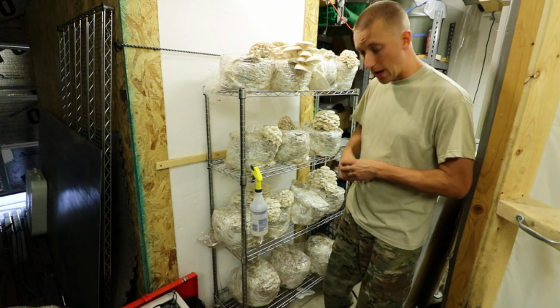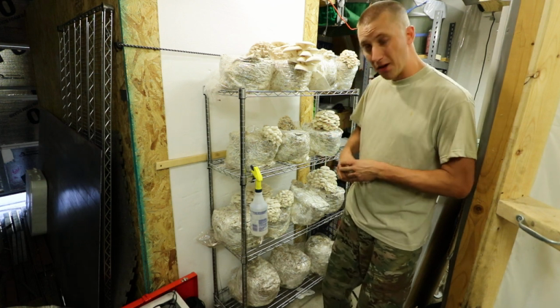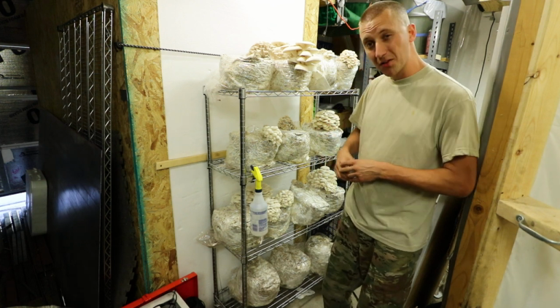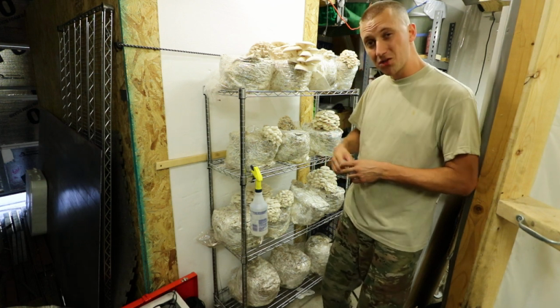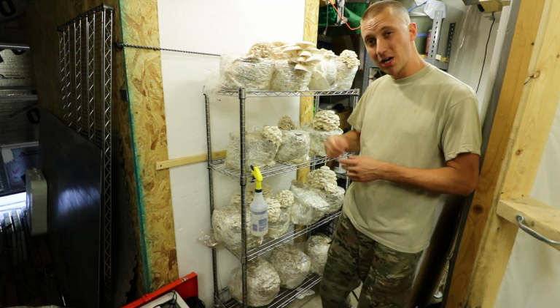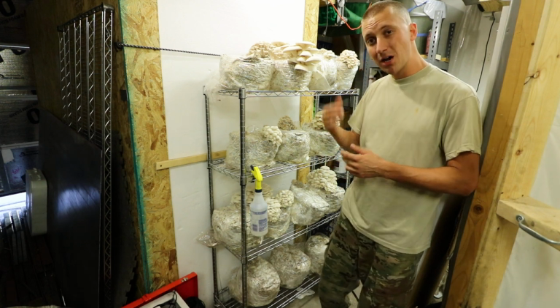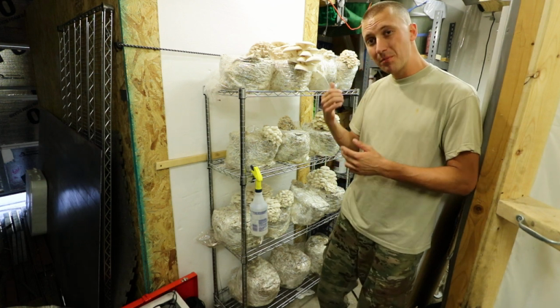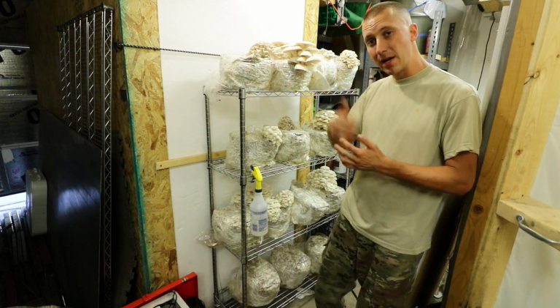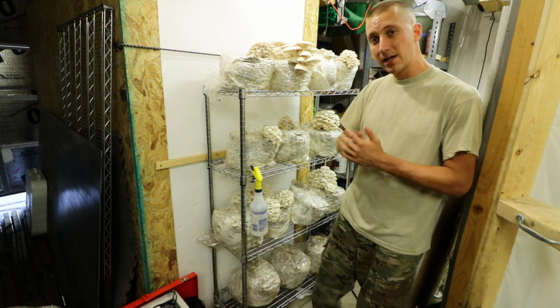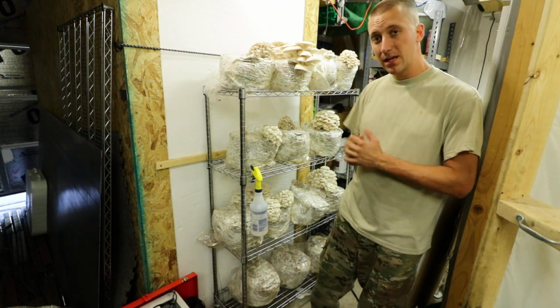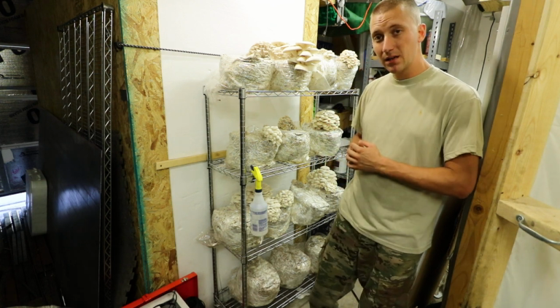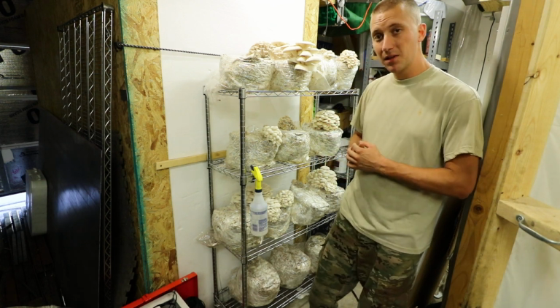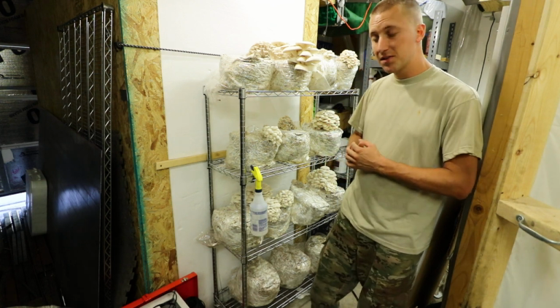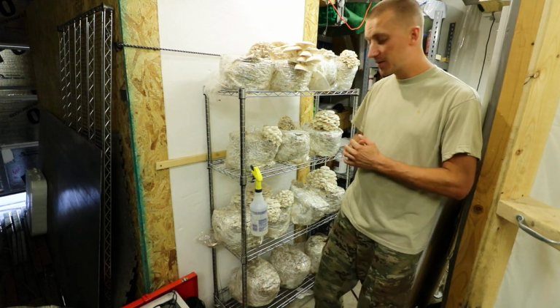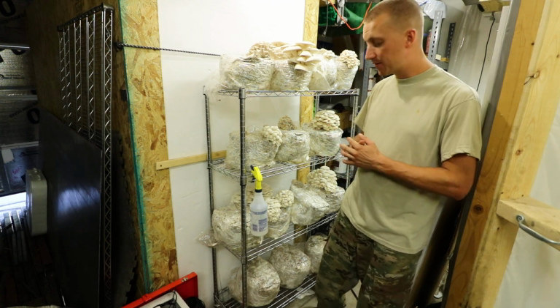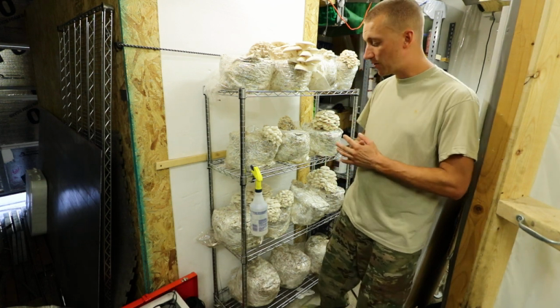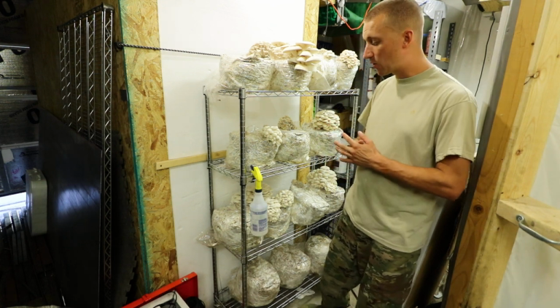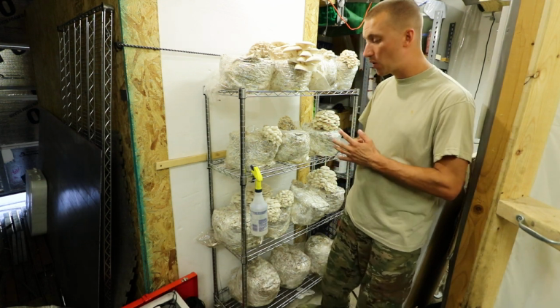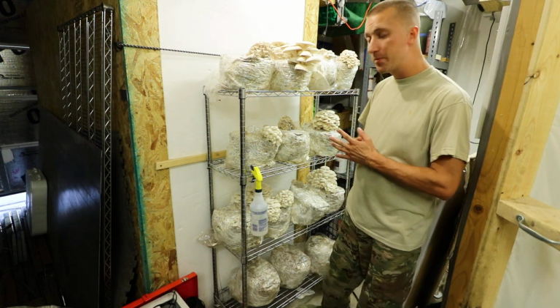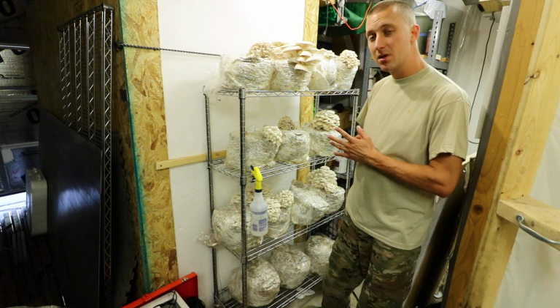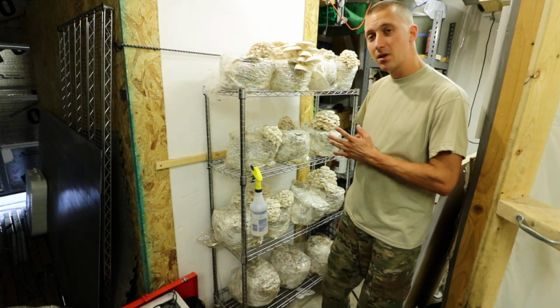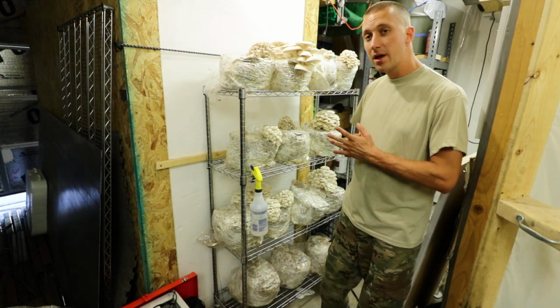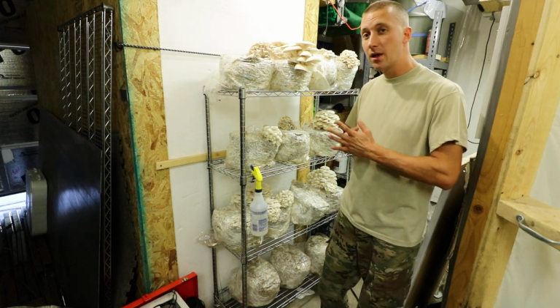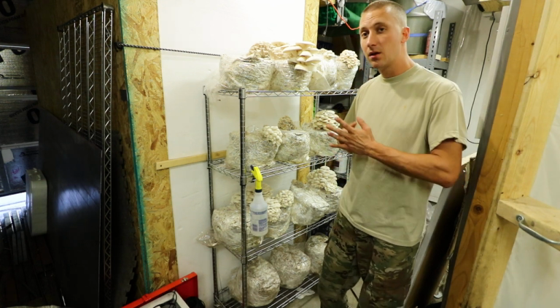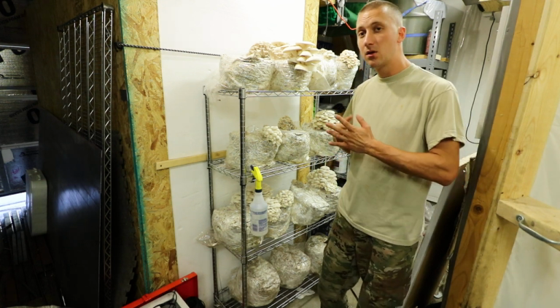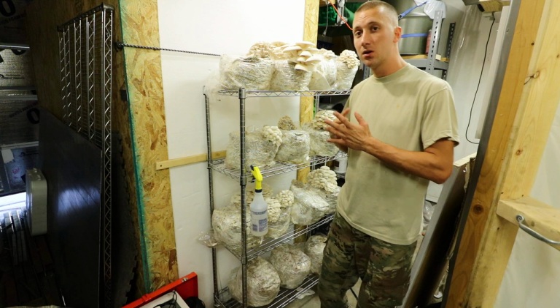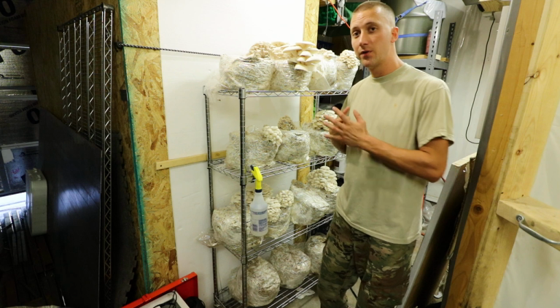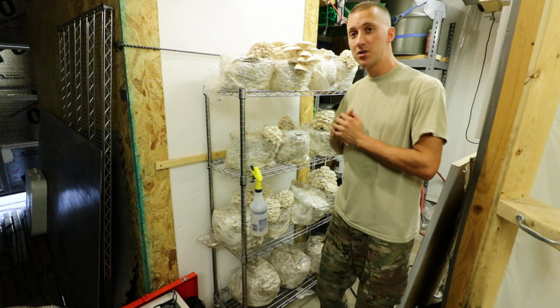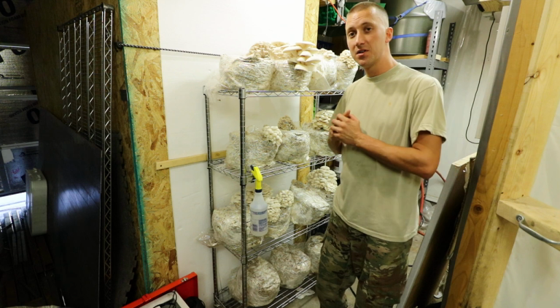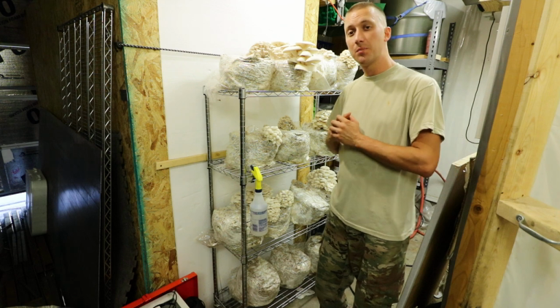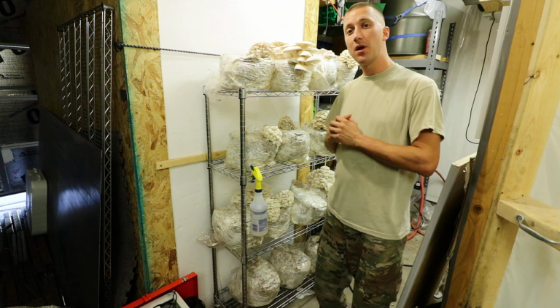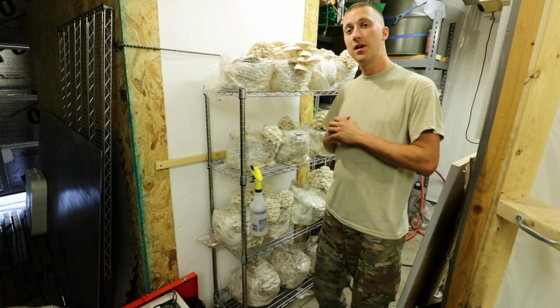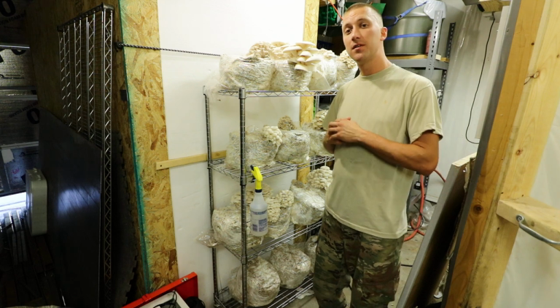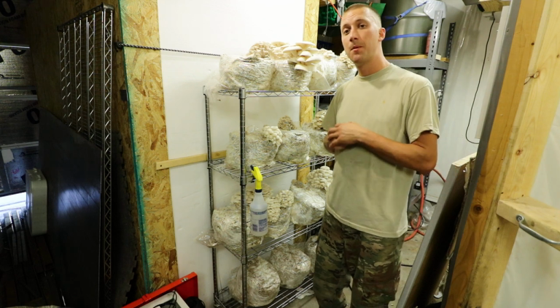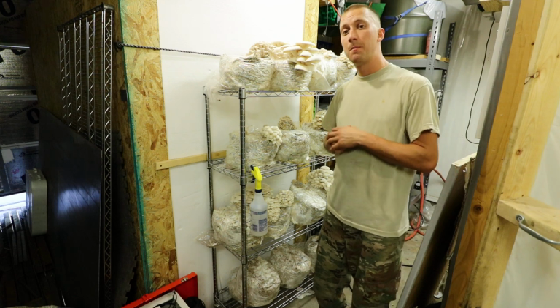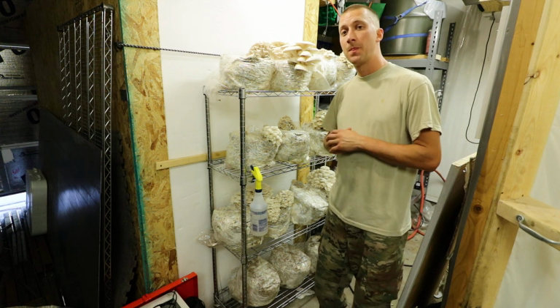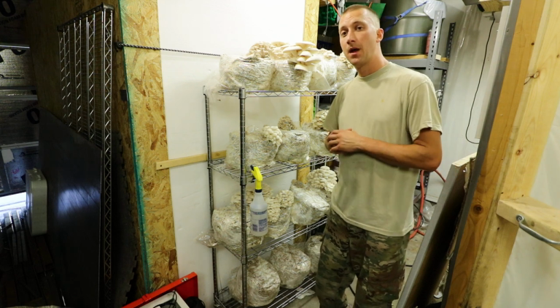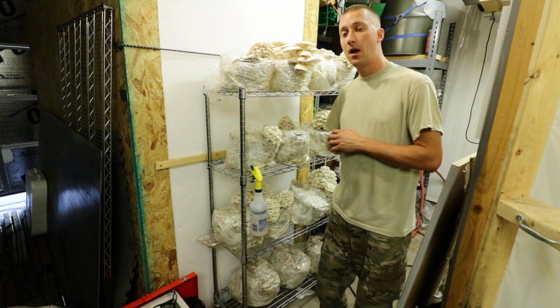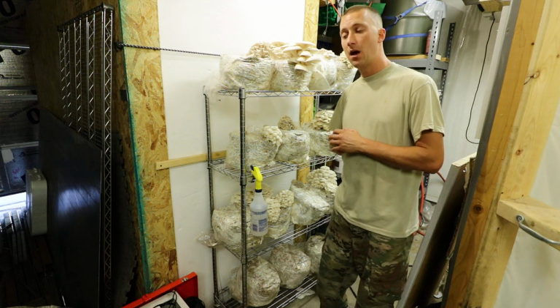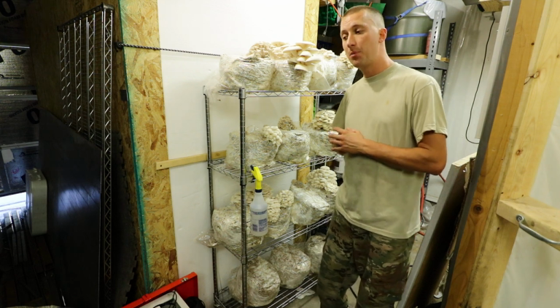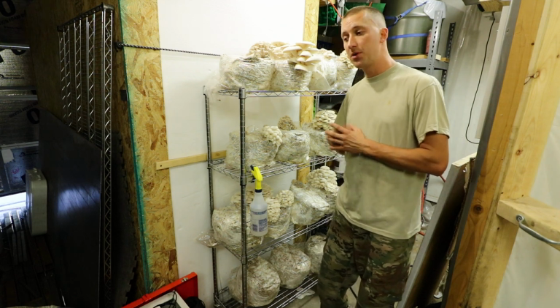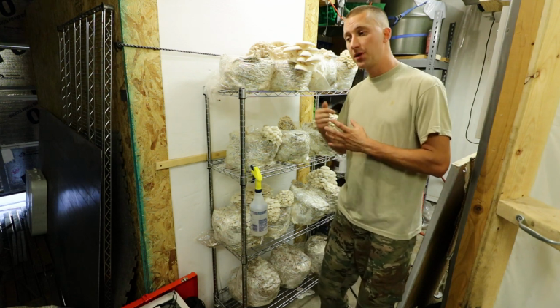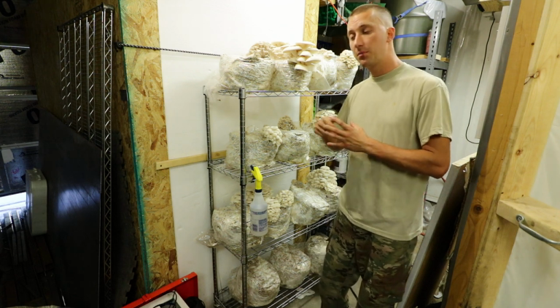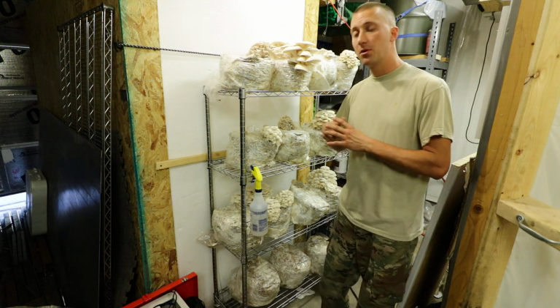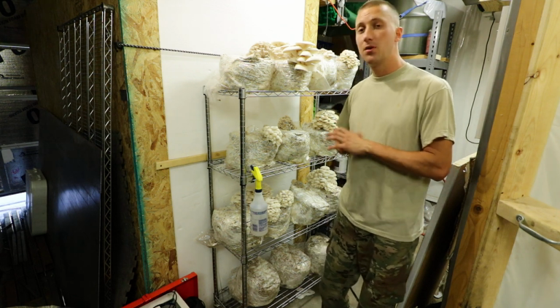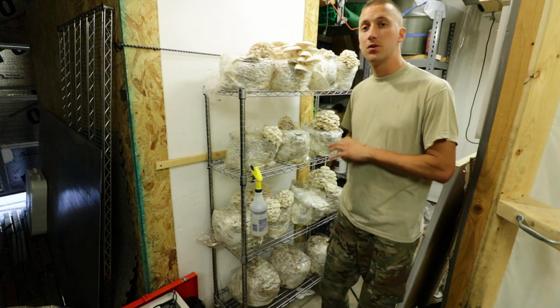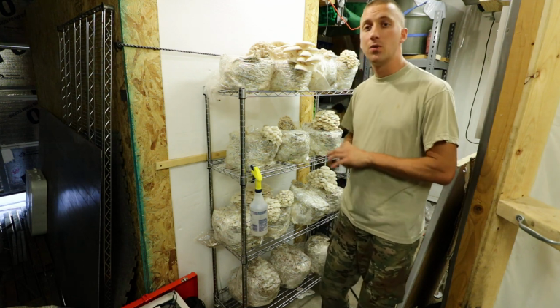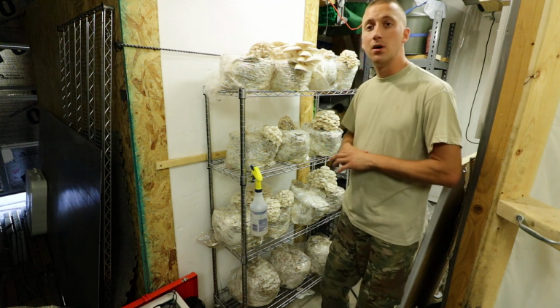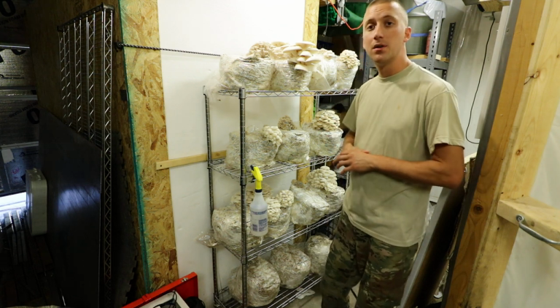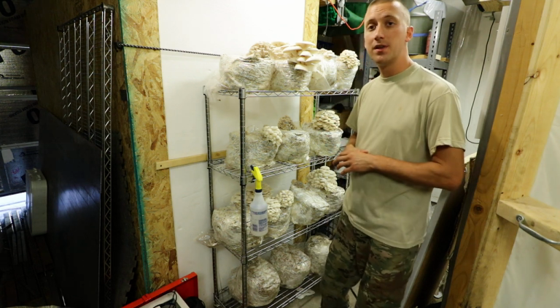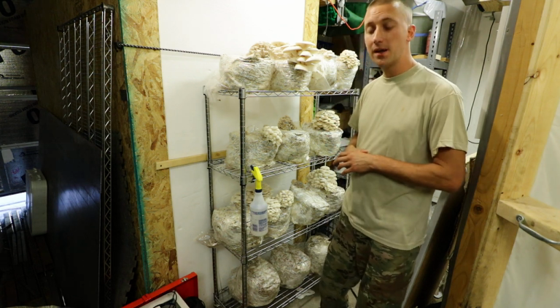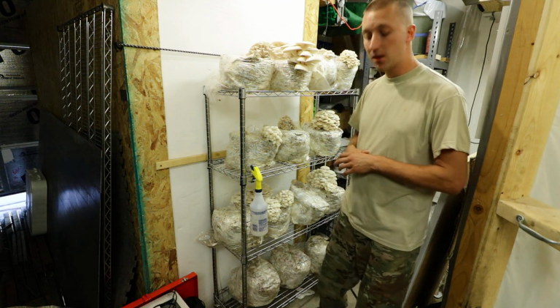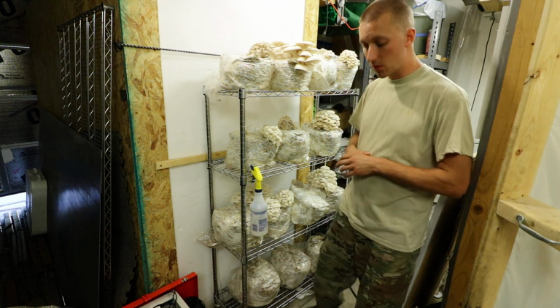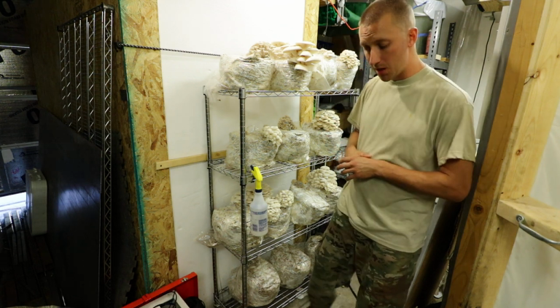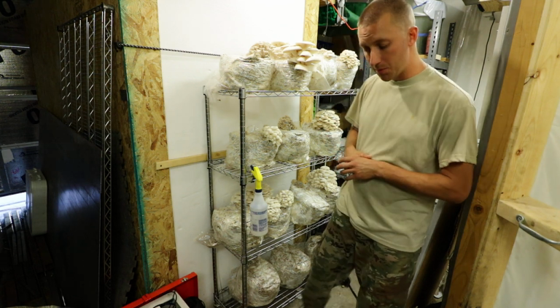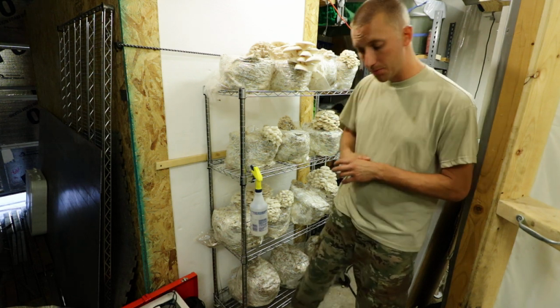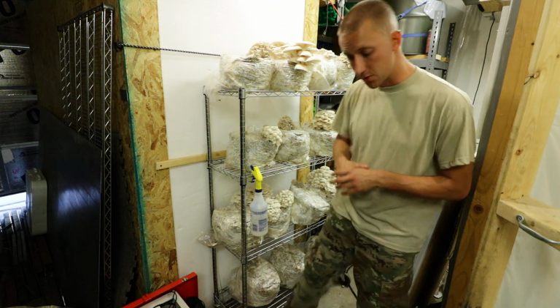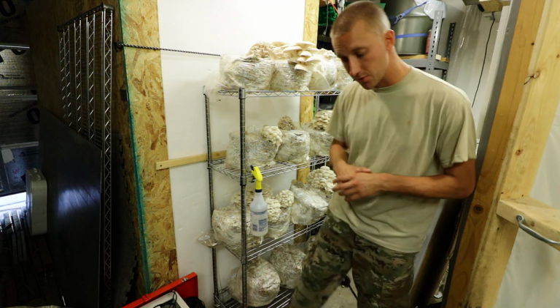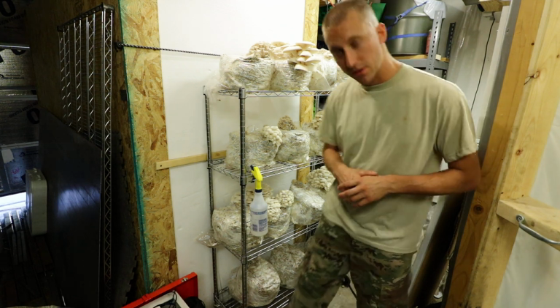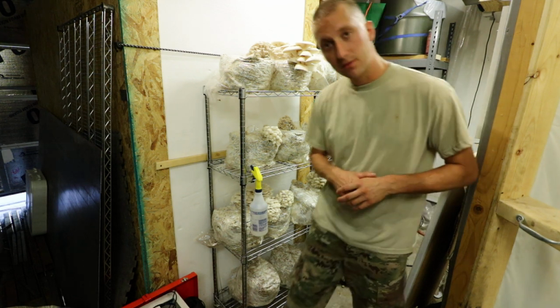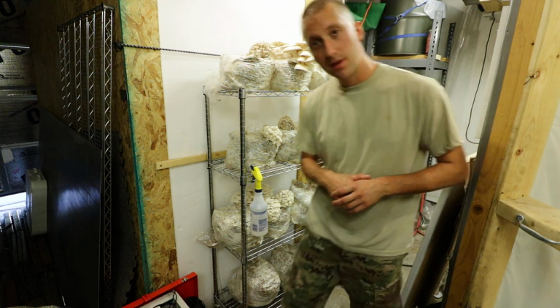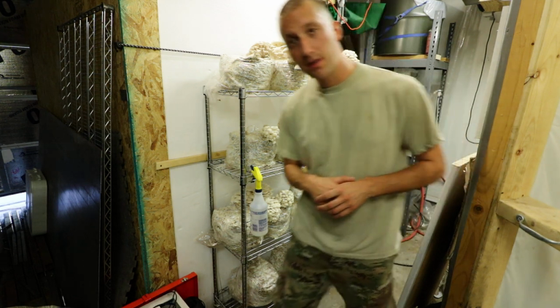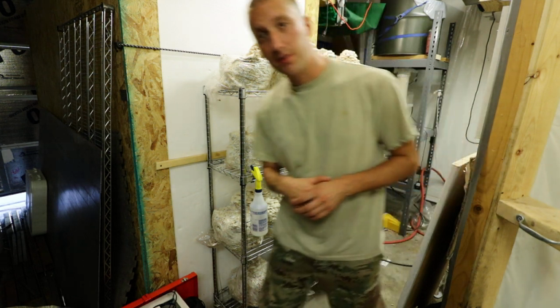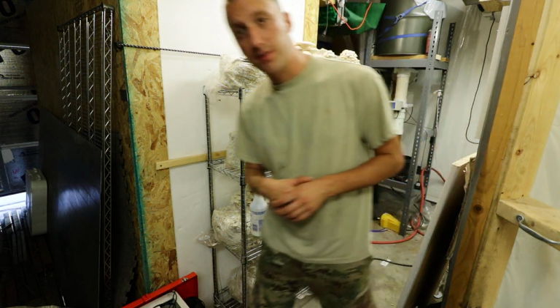Also check out my kit listings for equipment and cultivation supplies — I'll put the link below as well. Thank you and keep on mushrooming. Take it easy.